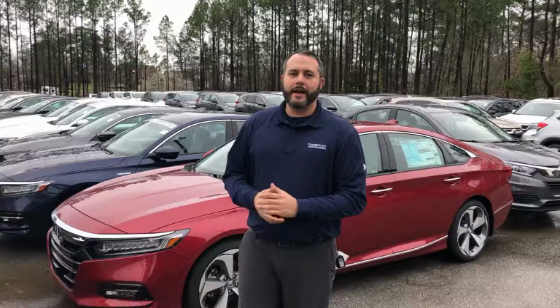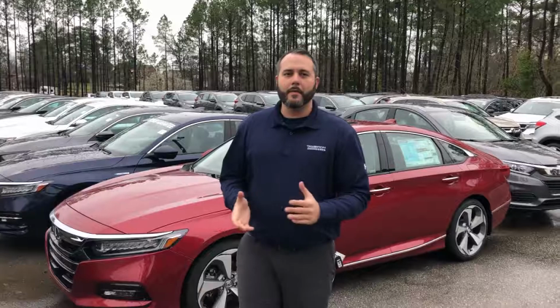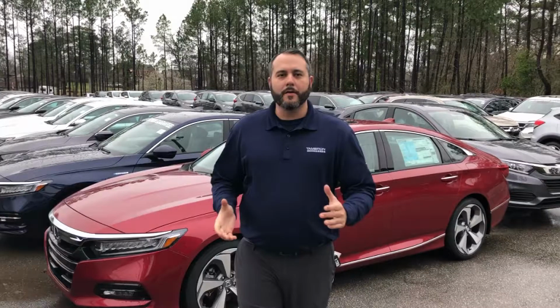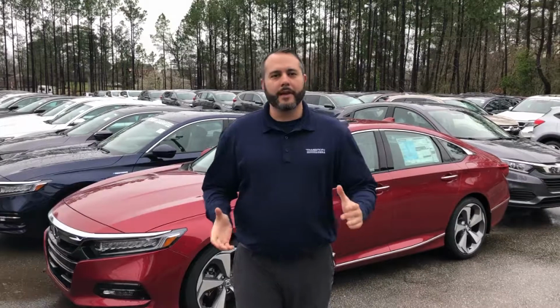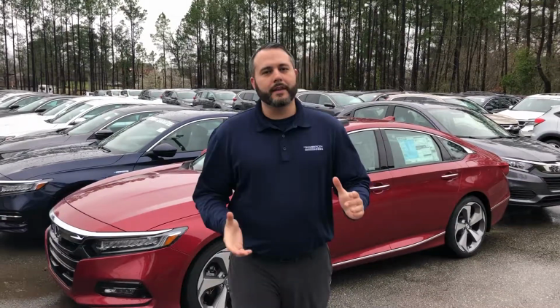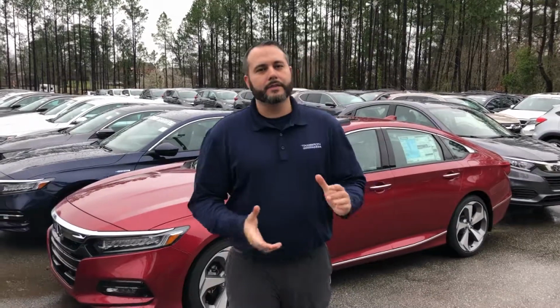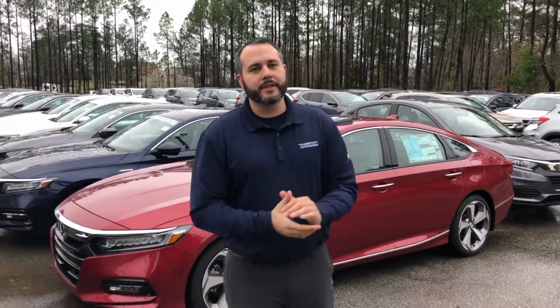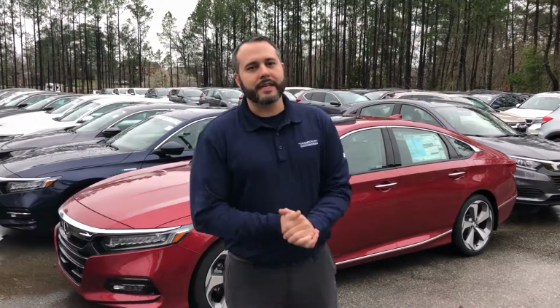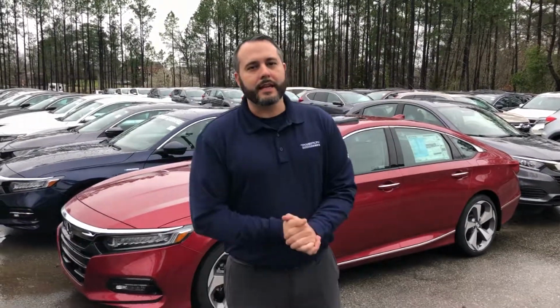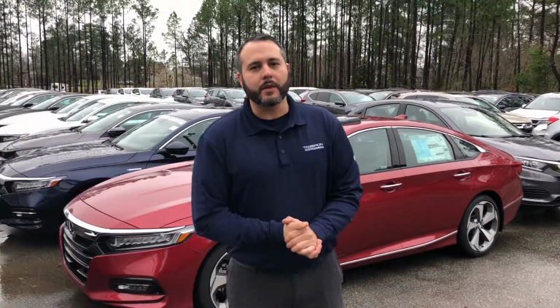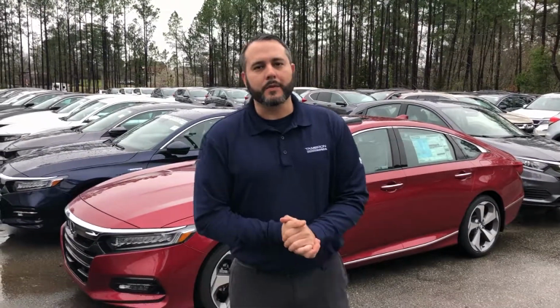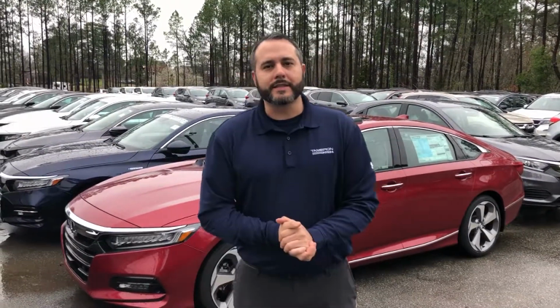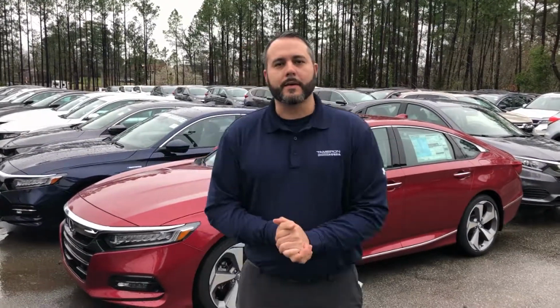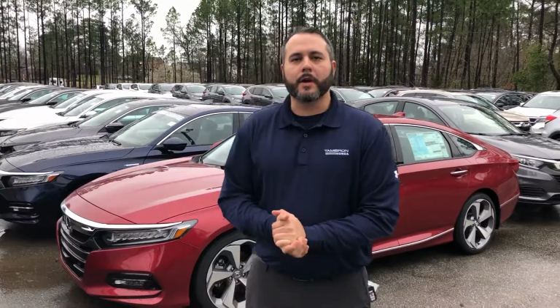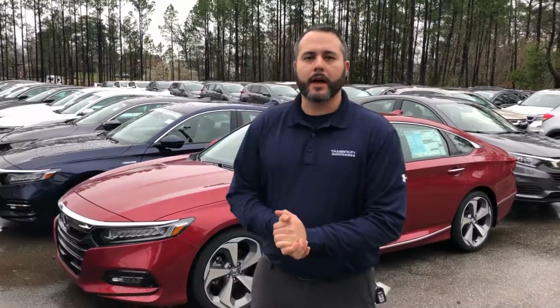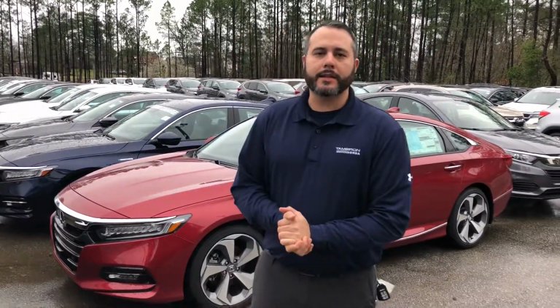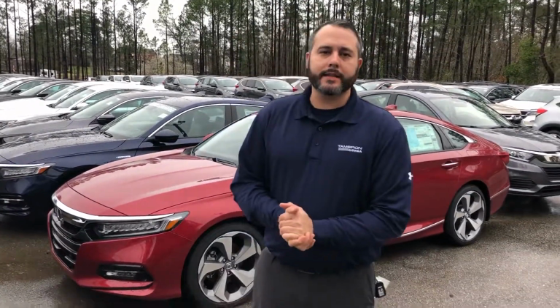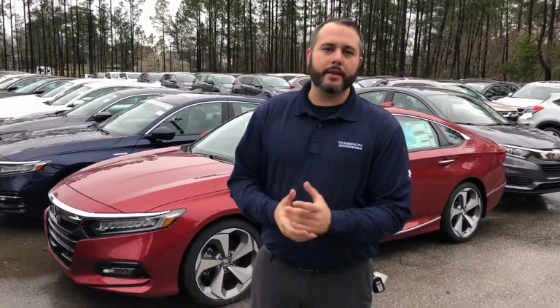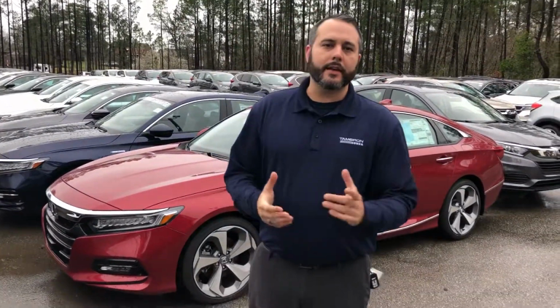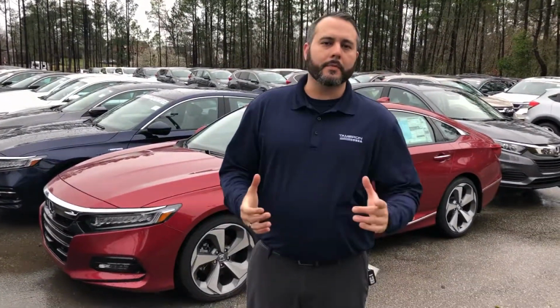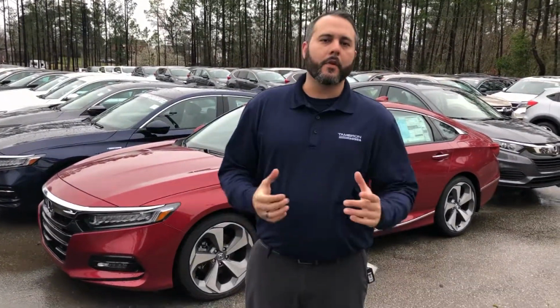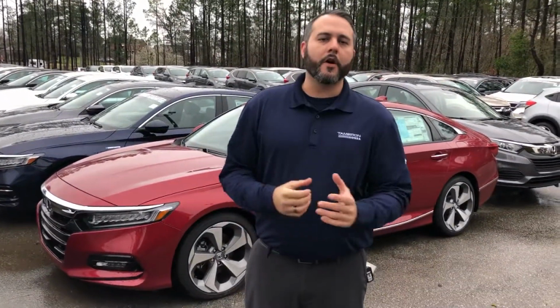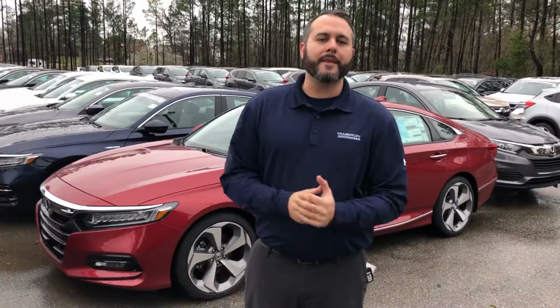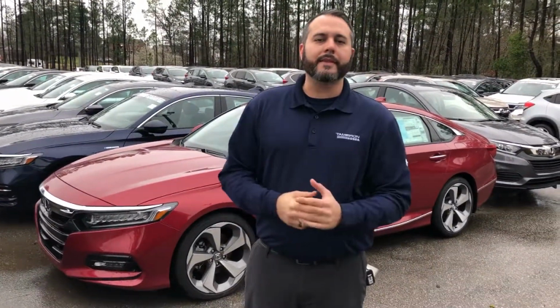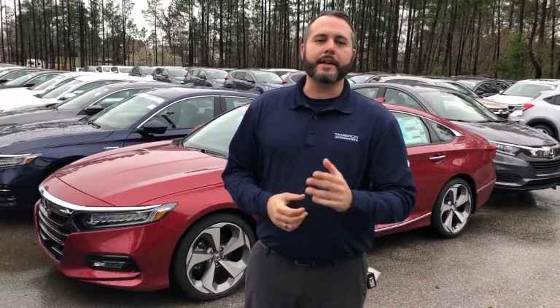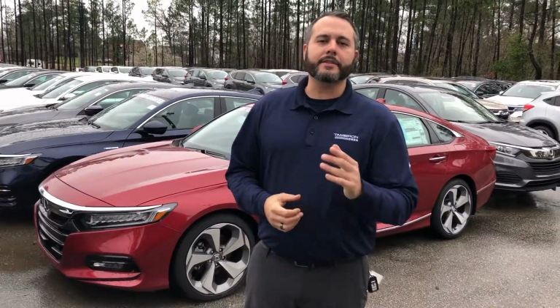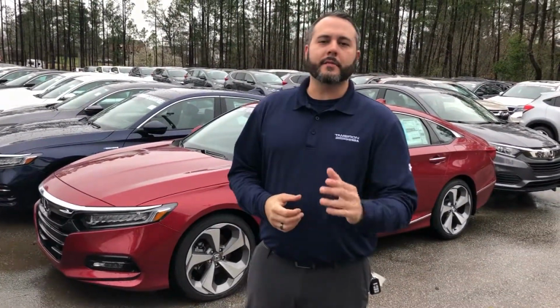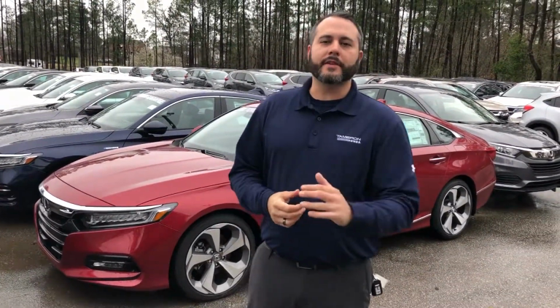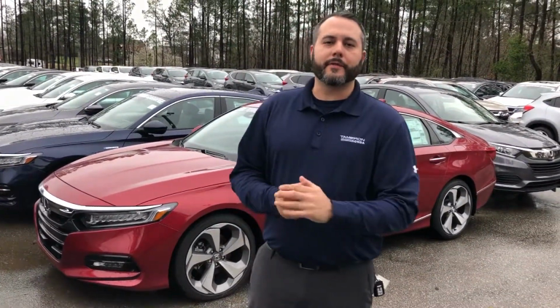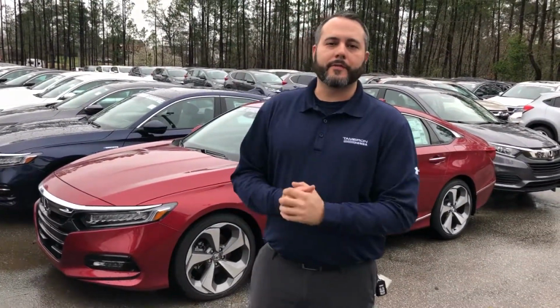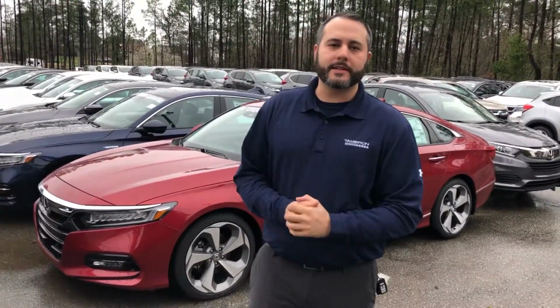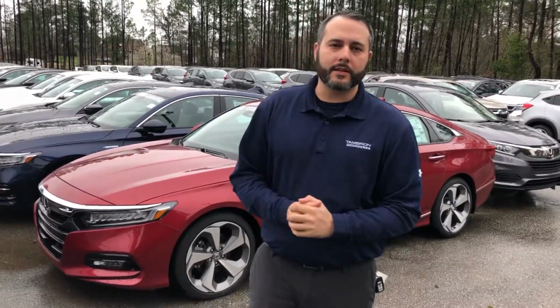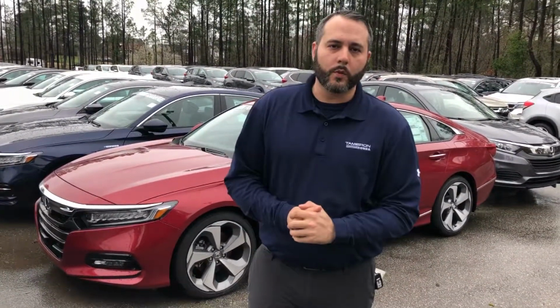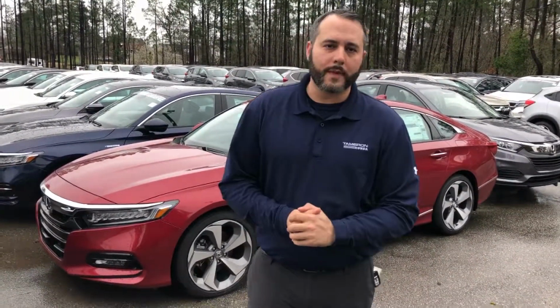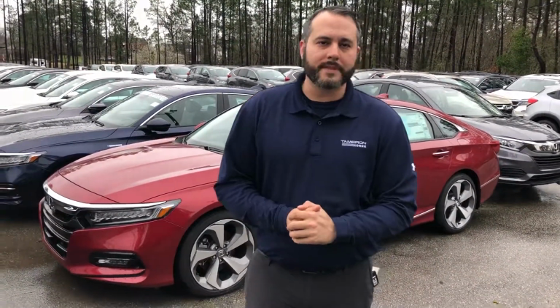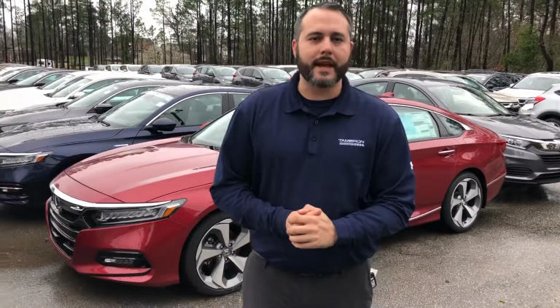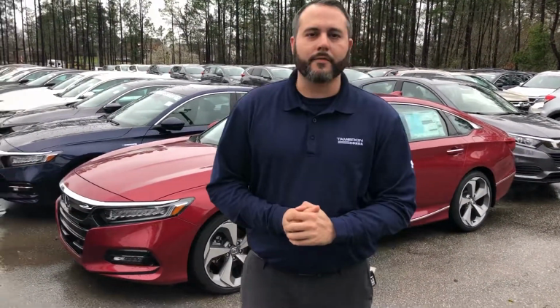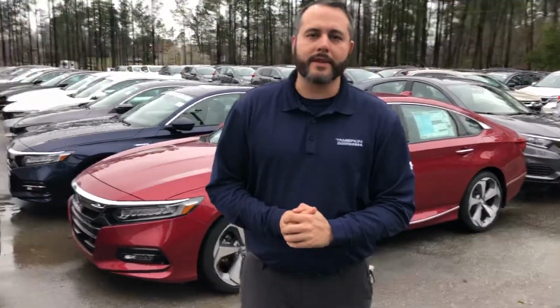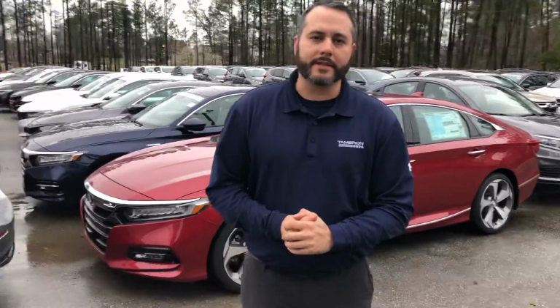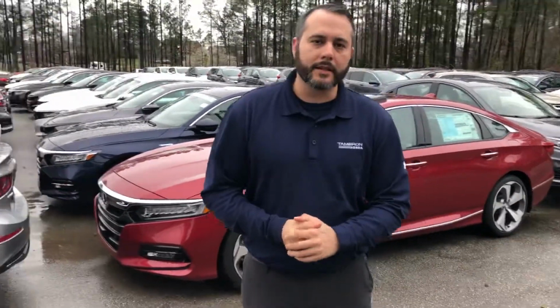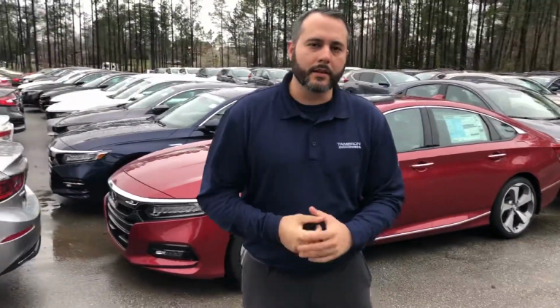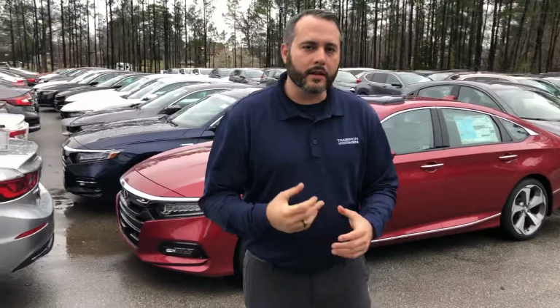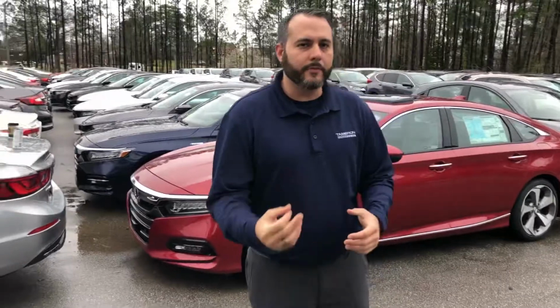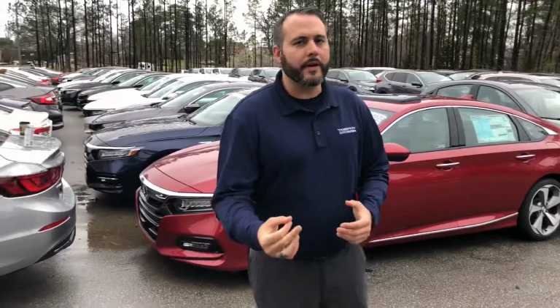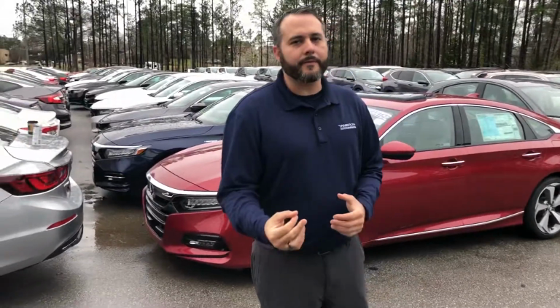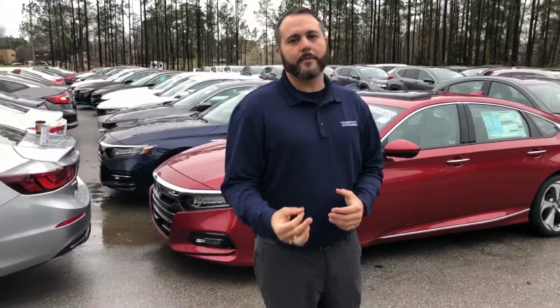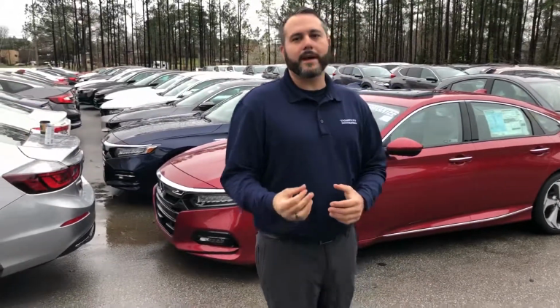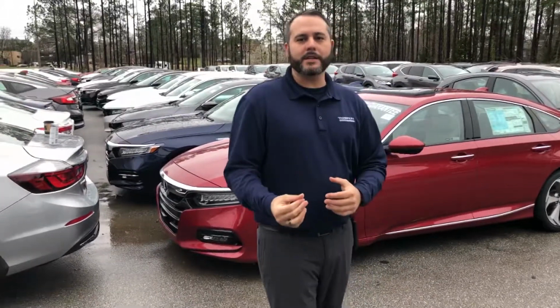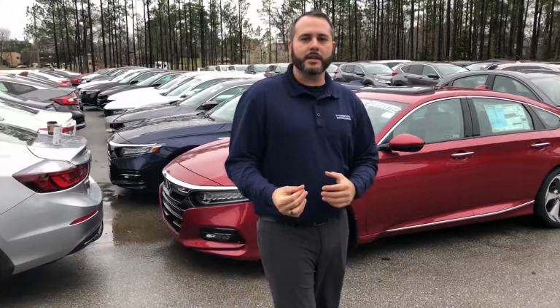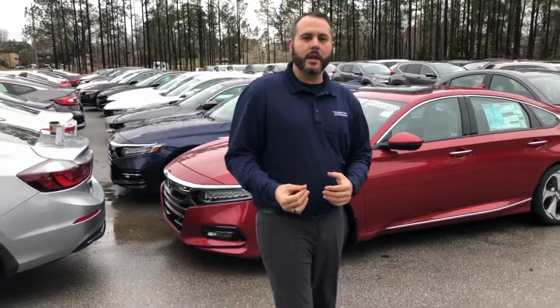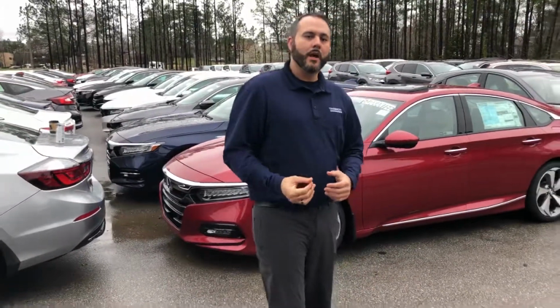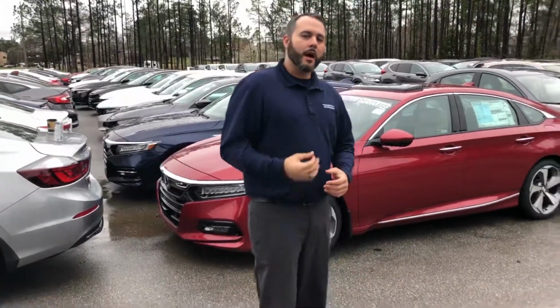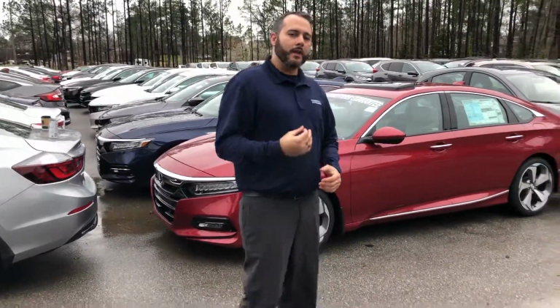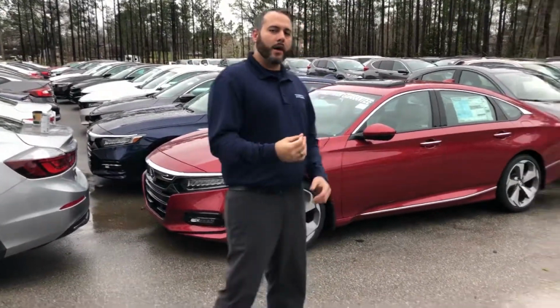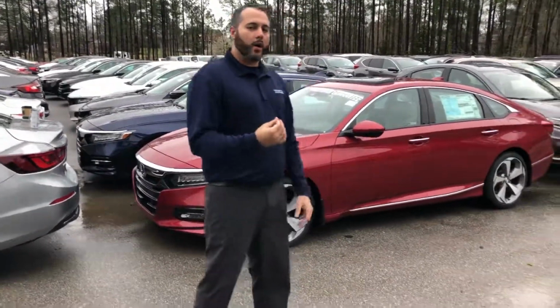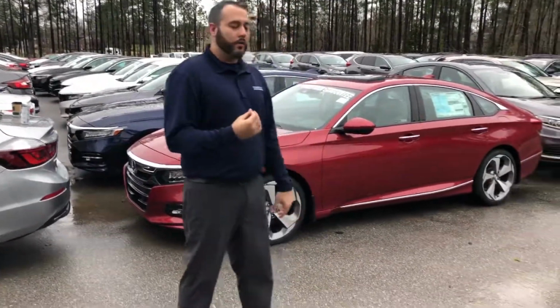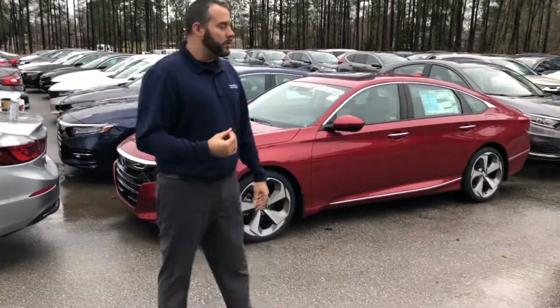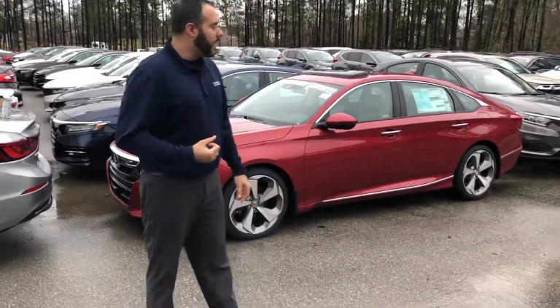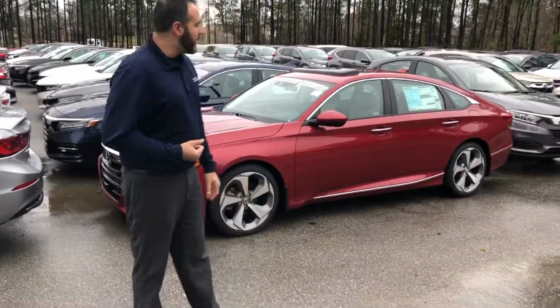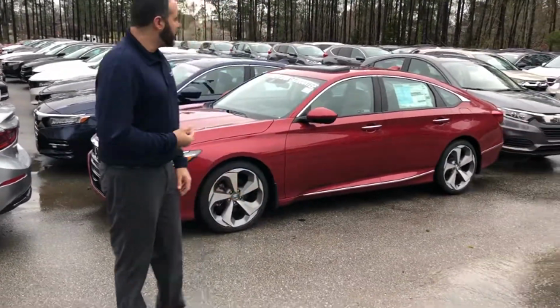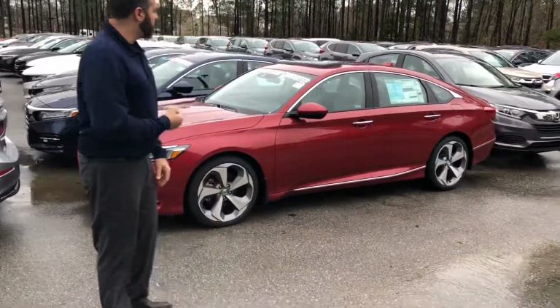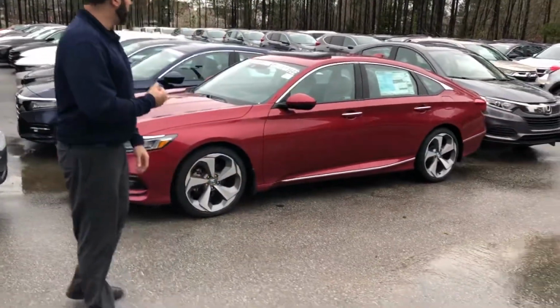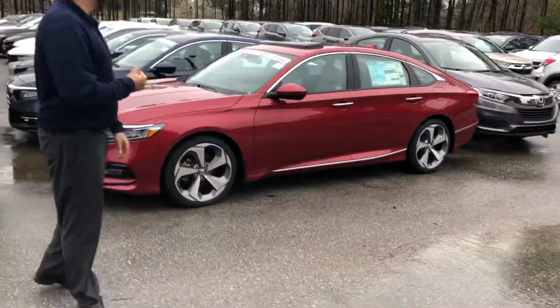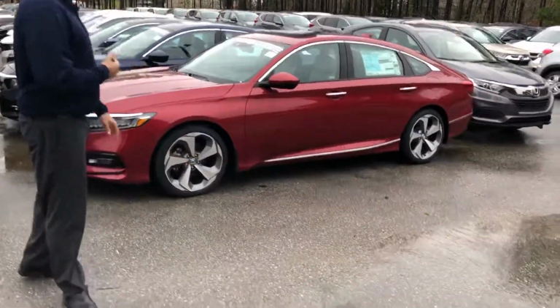Hey Marvetta, Trent Tate here with Tamron Honda's internet department. Thank you so much for visiting the website recently and looking for information on the all-new Honda Accords.